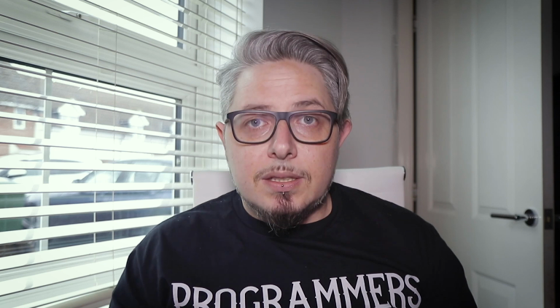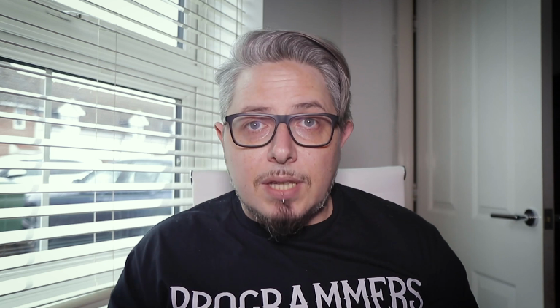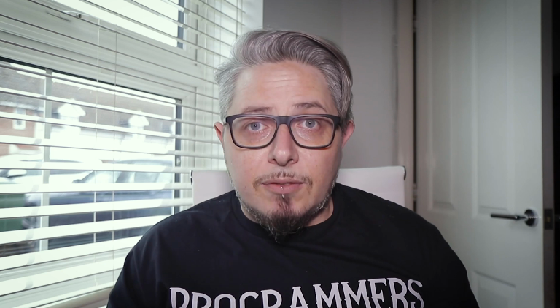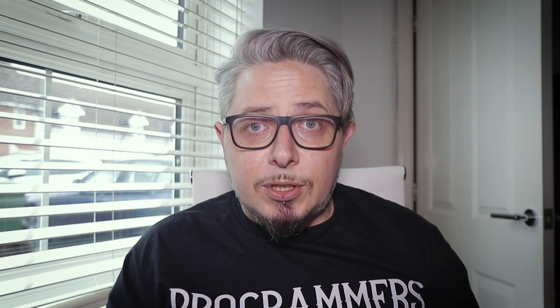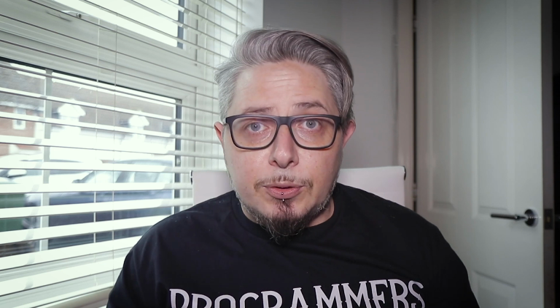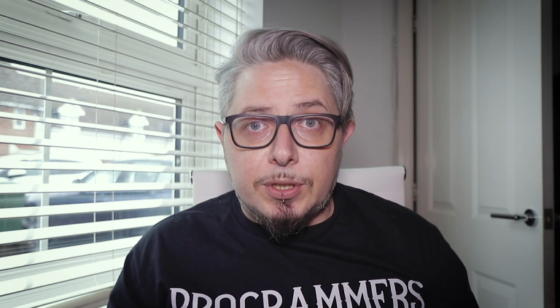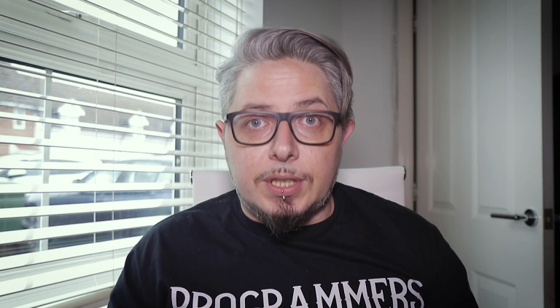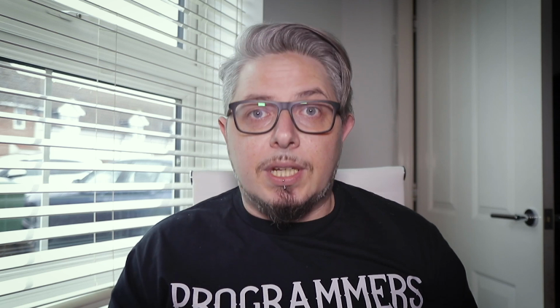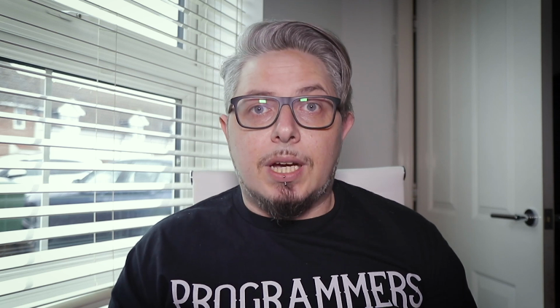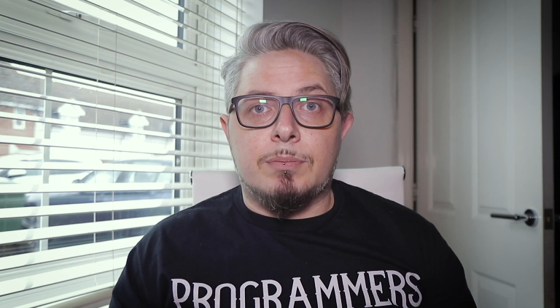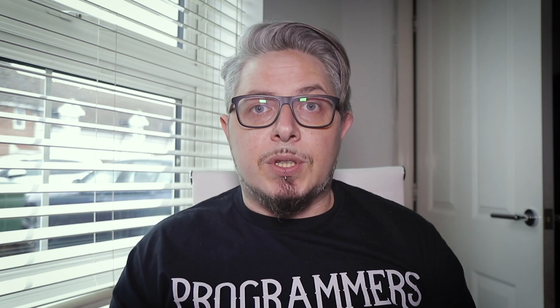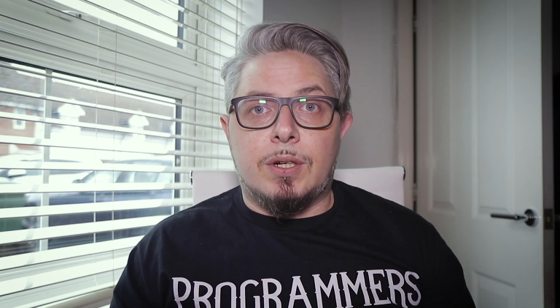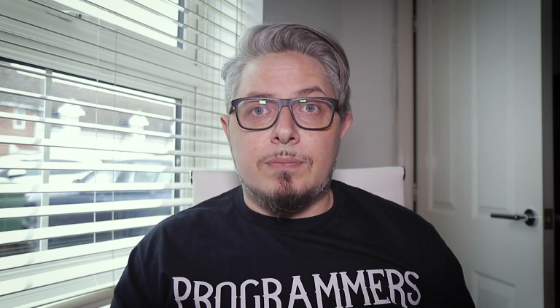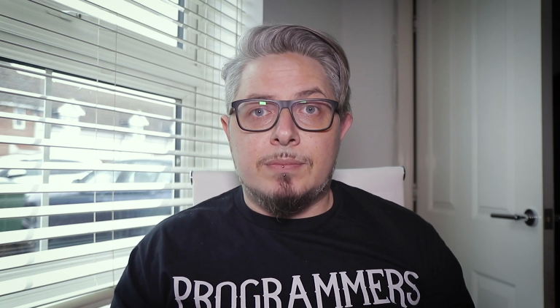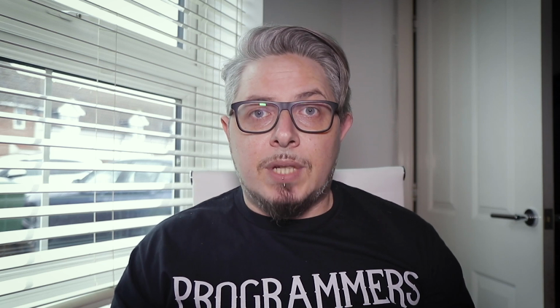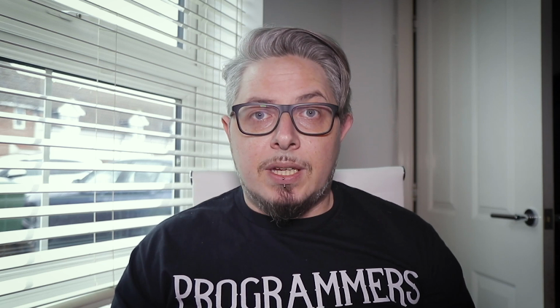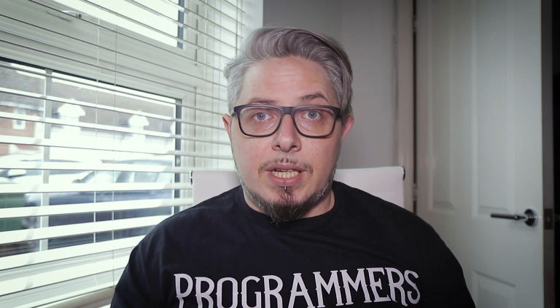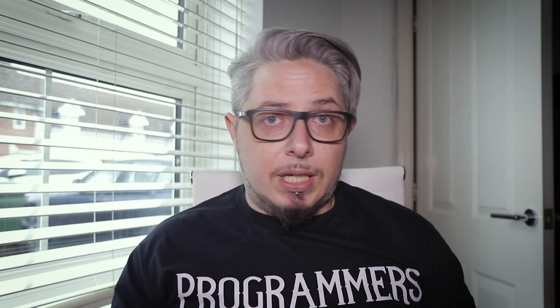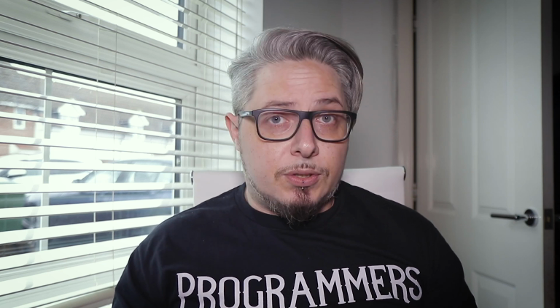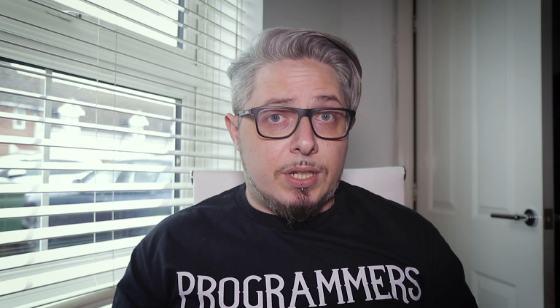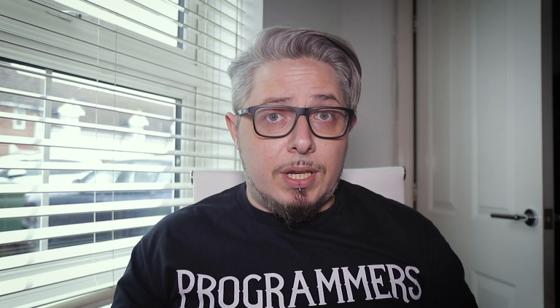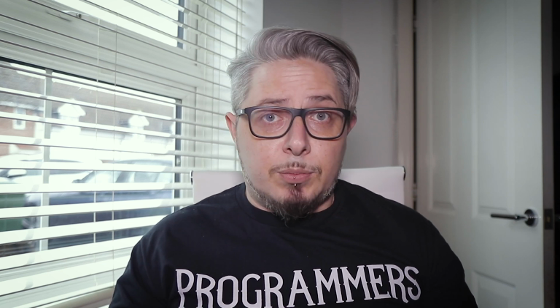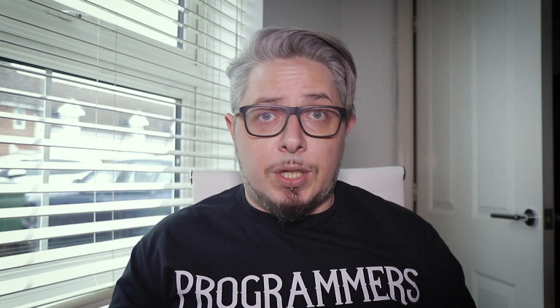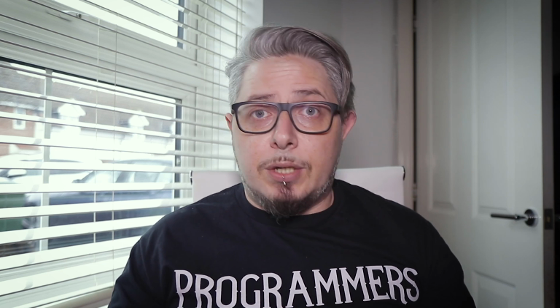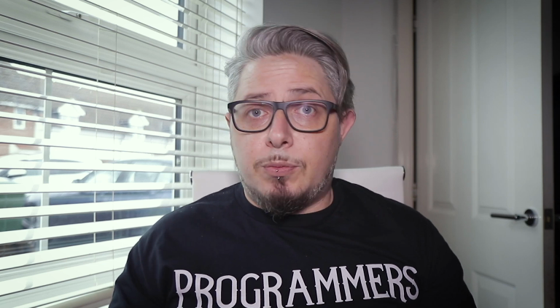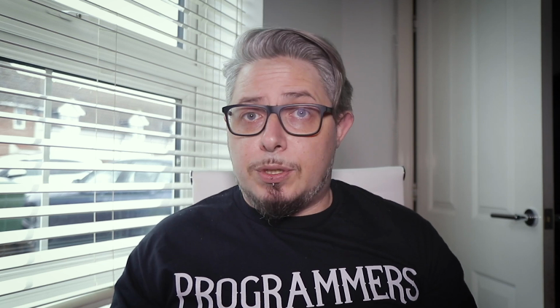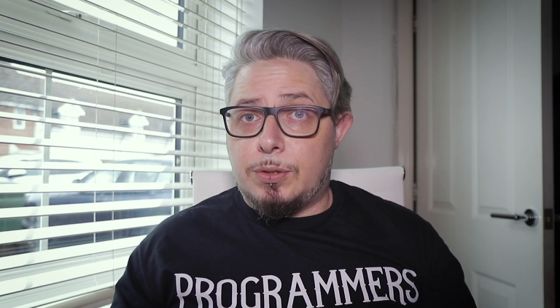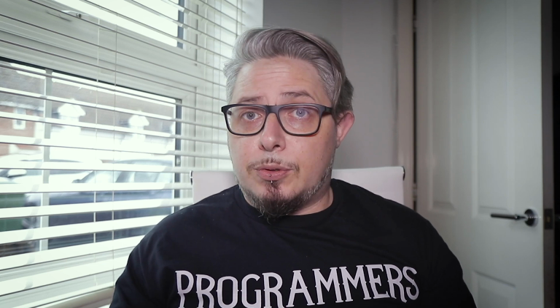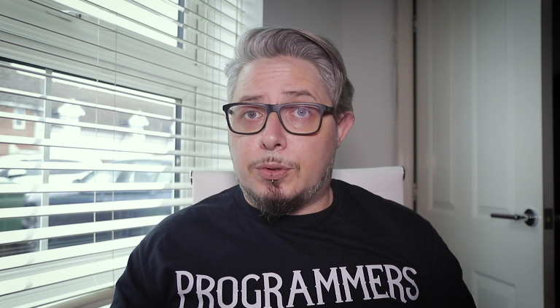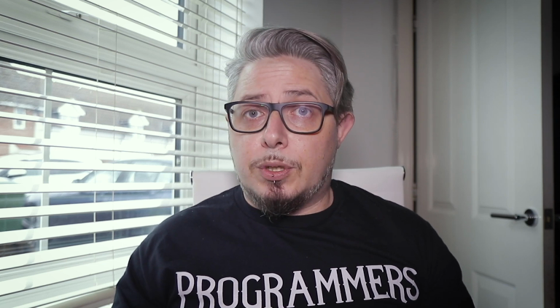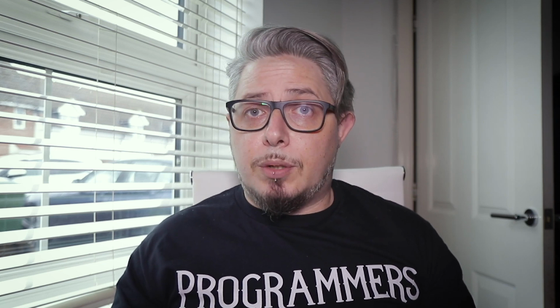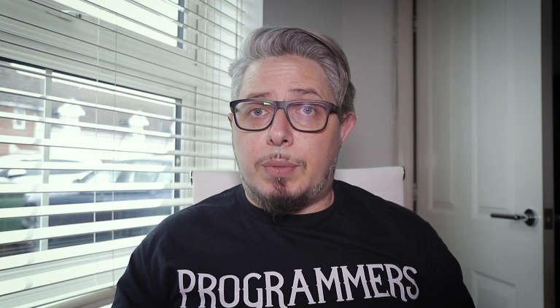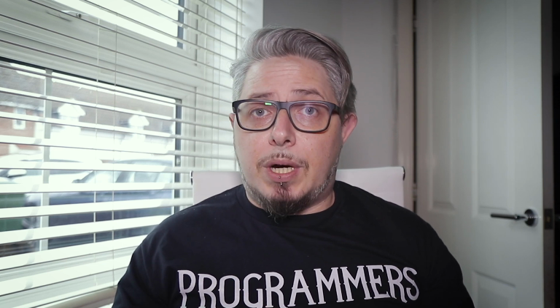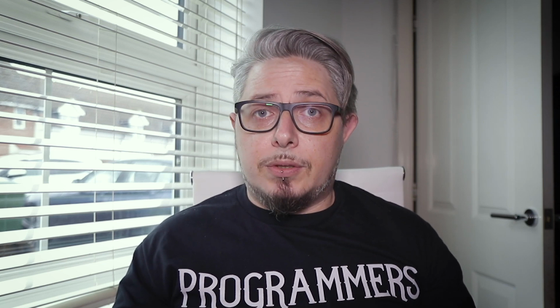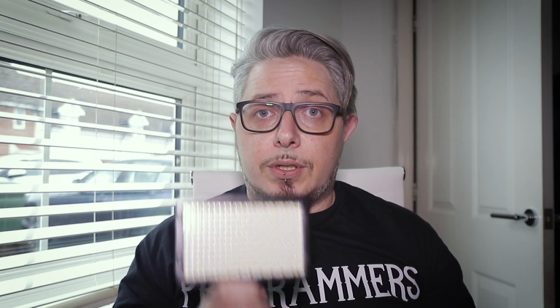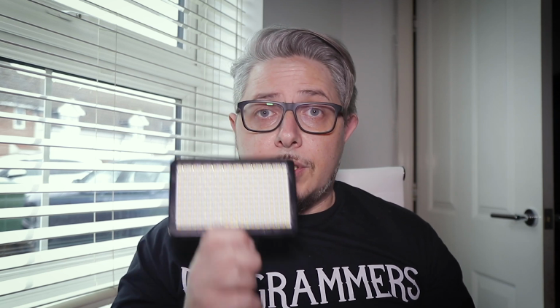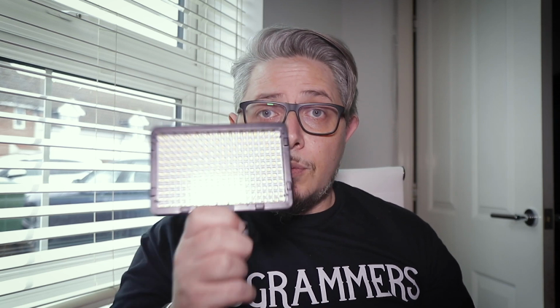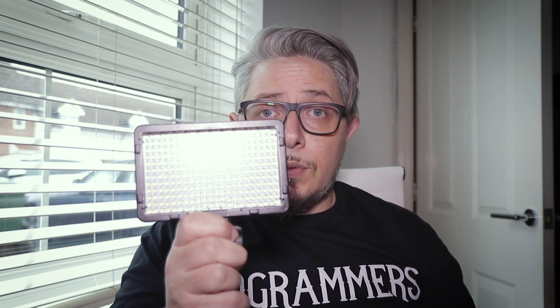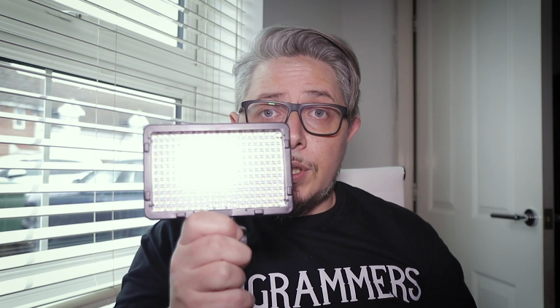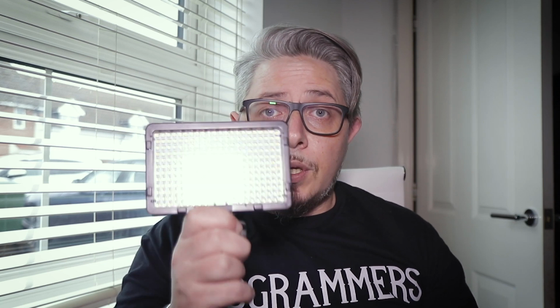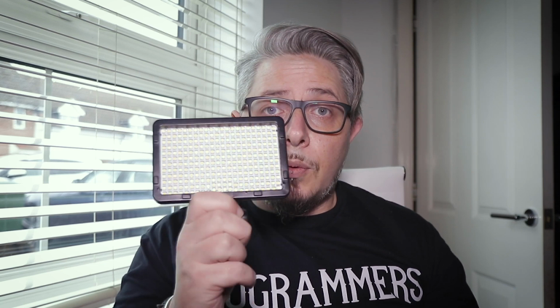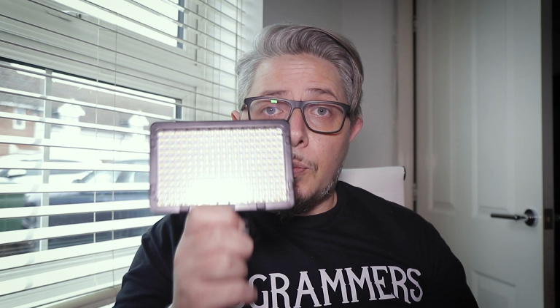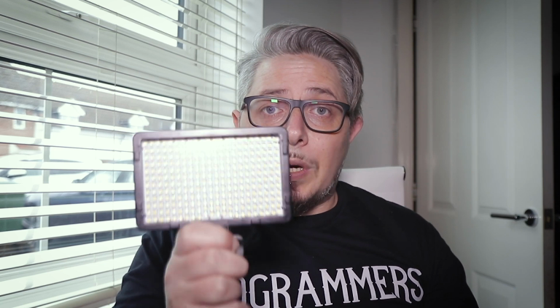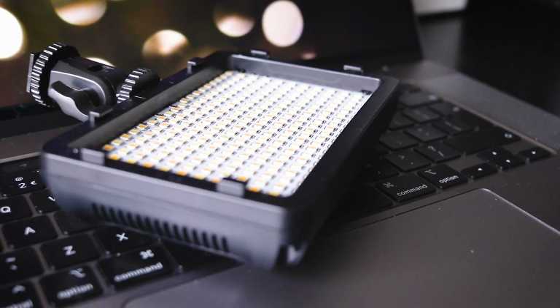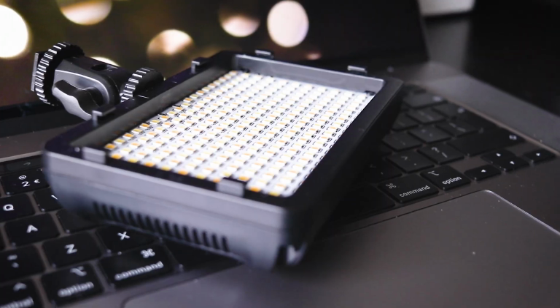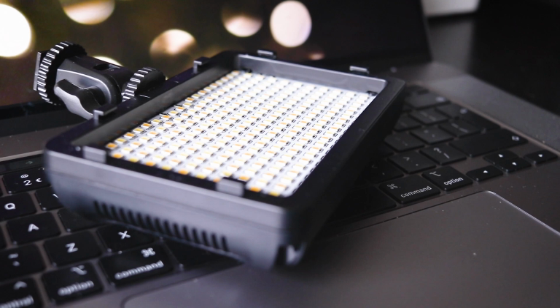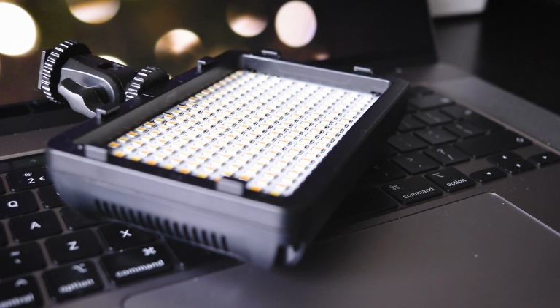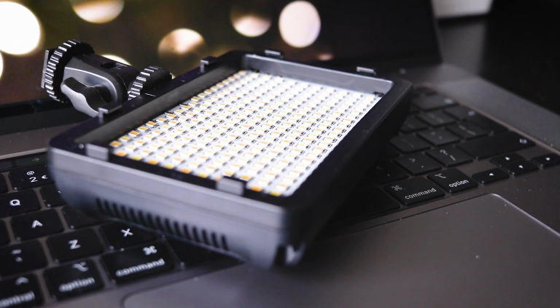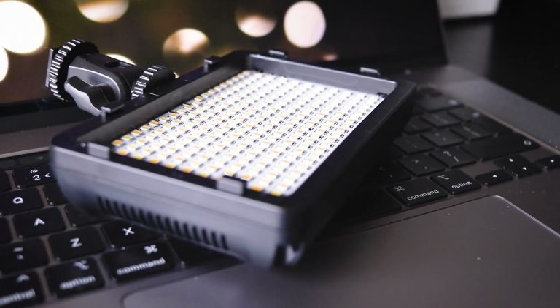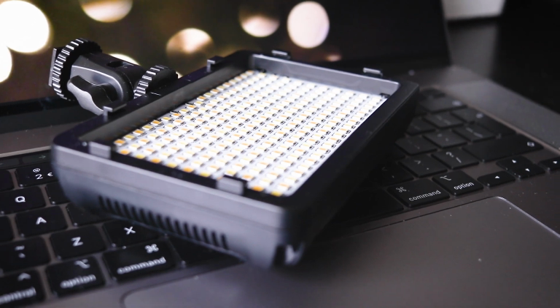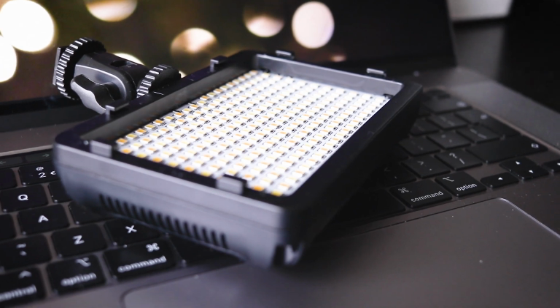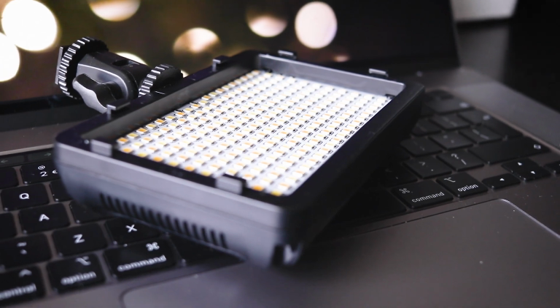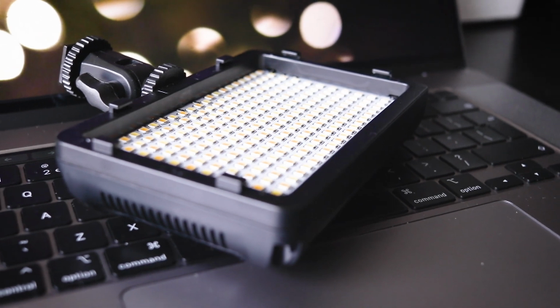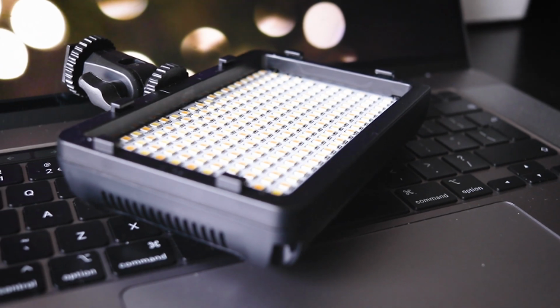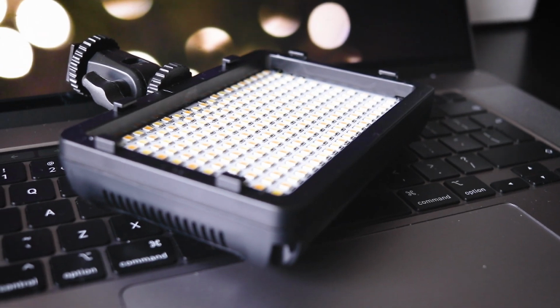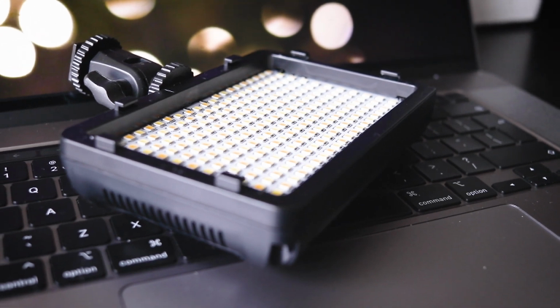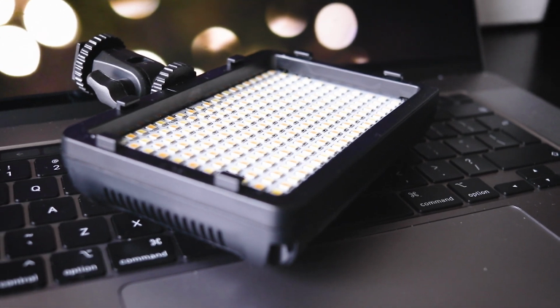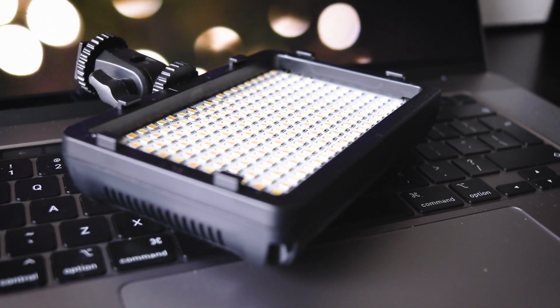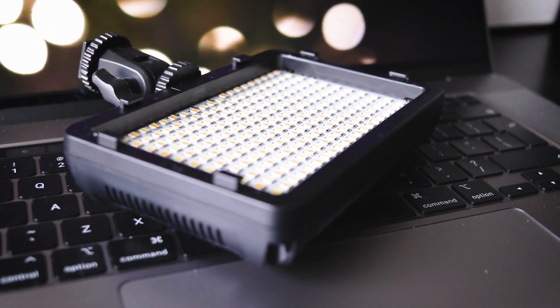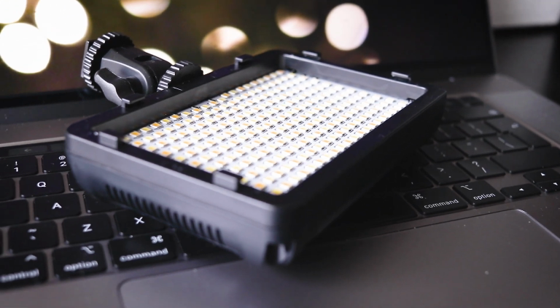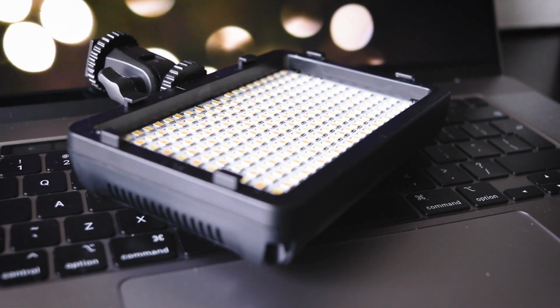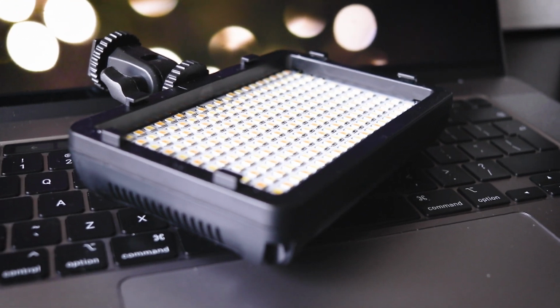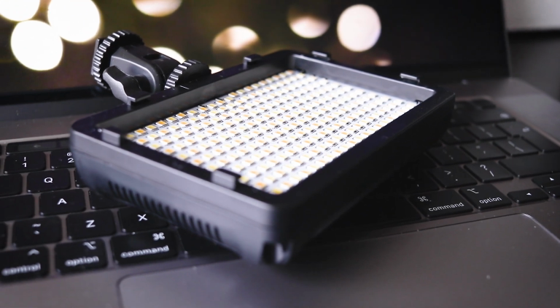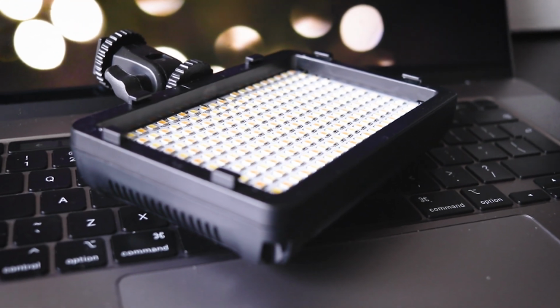Salve a tutti! I'm Dom and today I'm here with you to talk about the Newer 176S LED light.